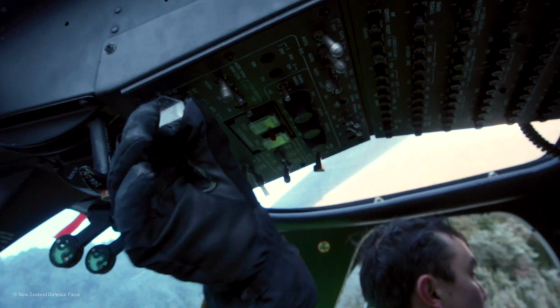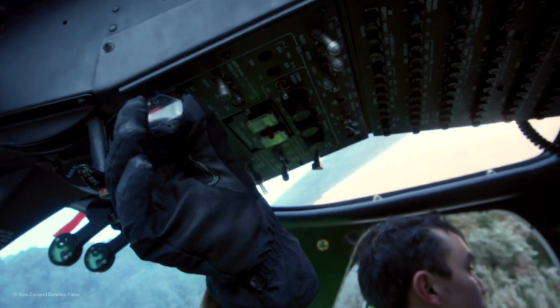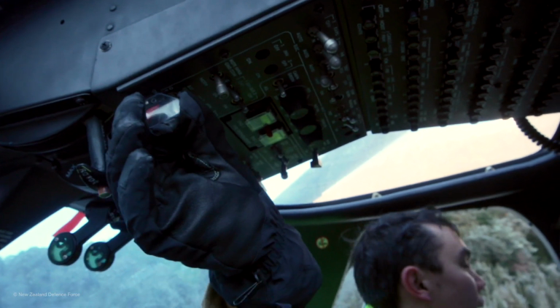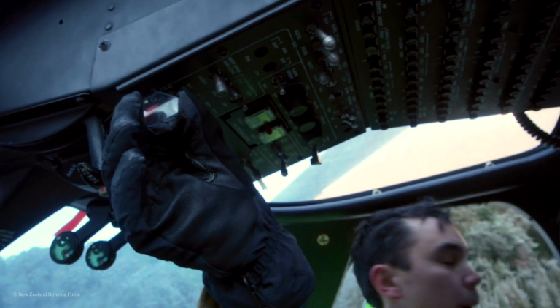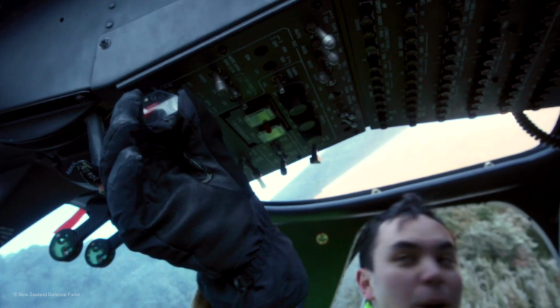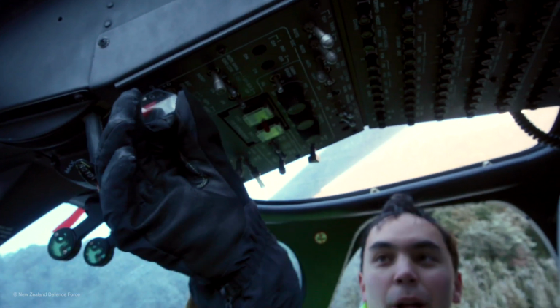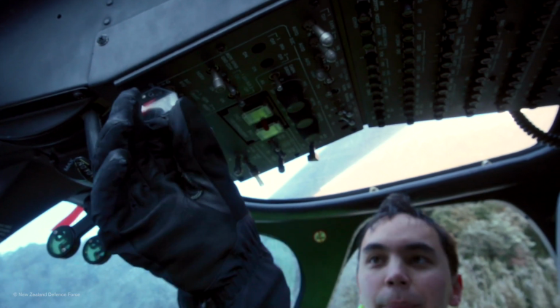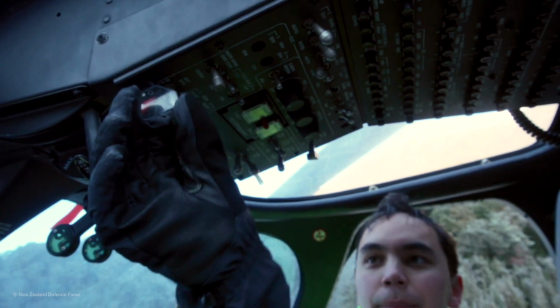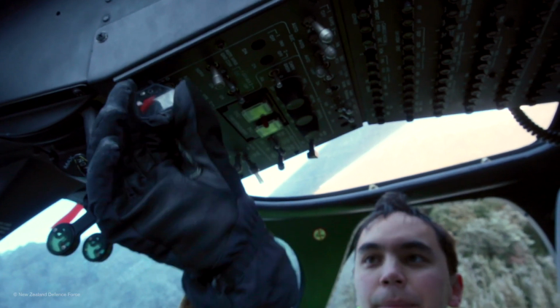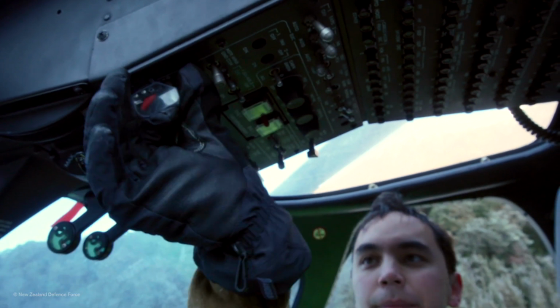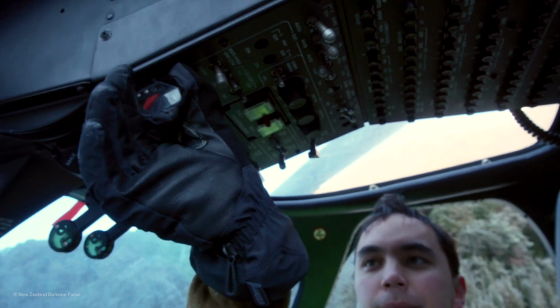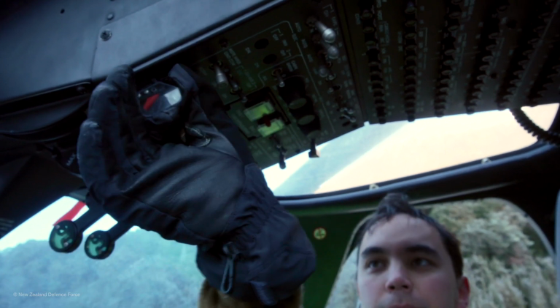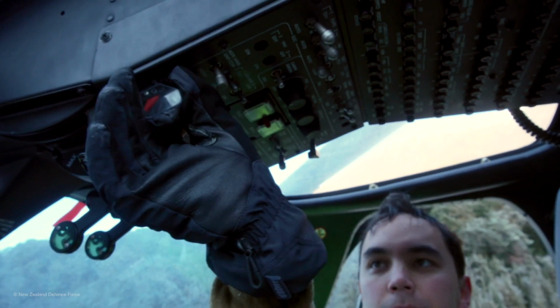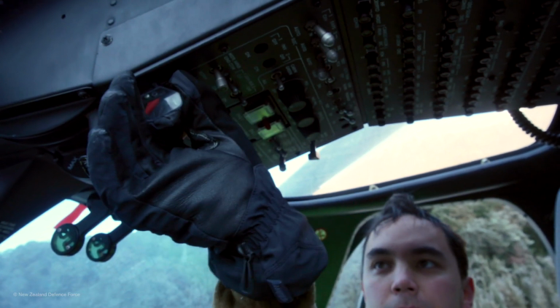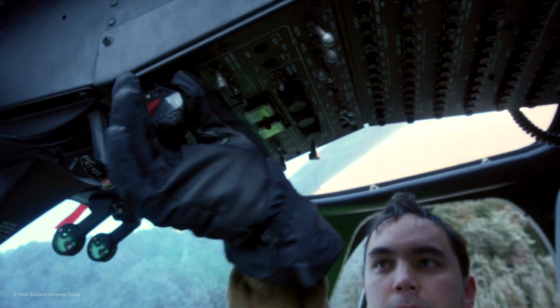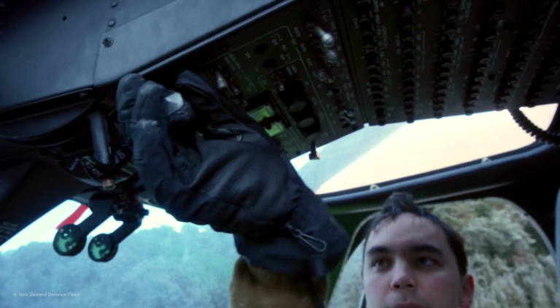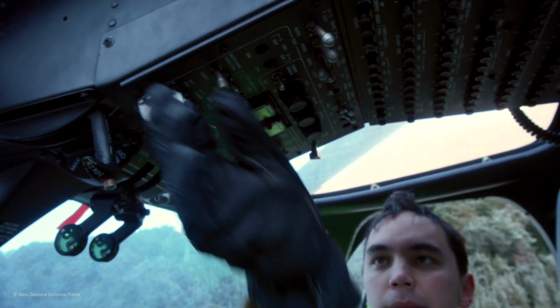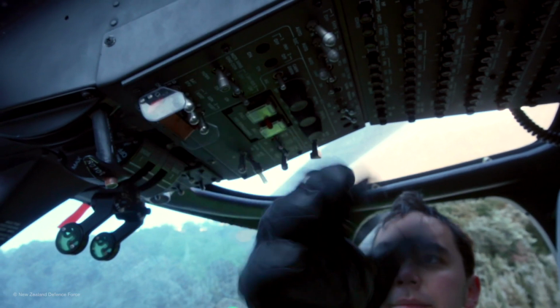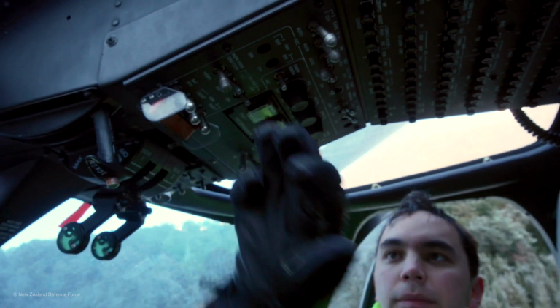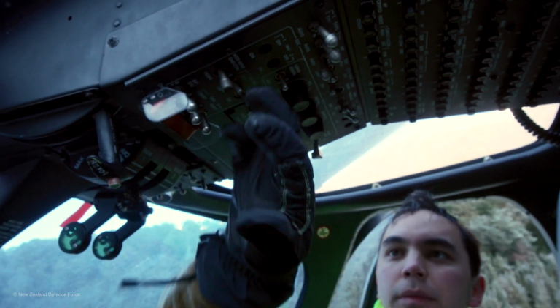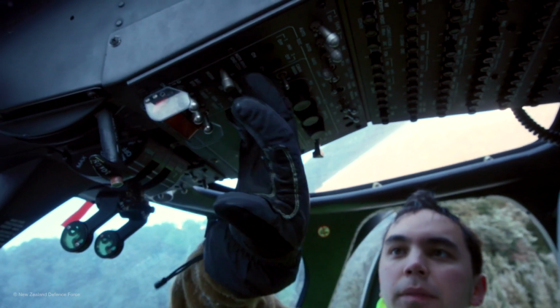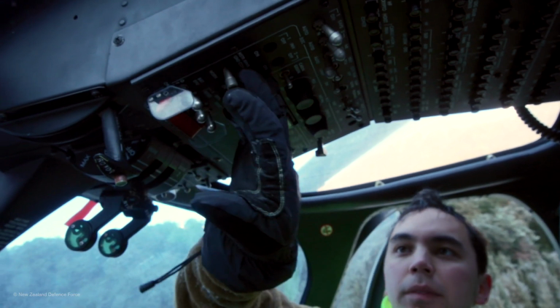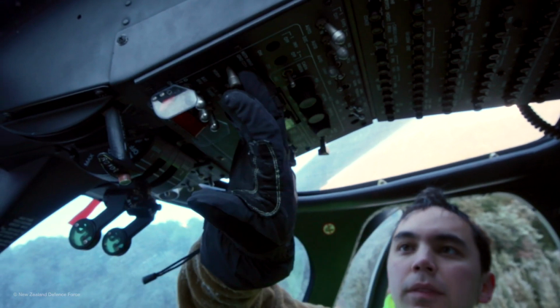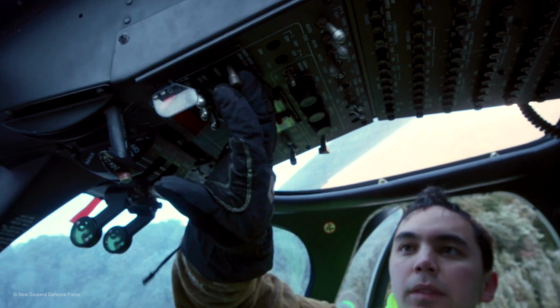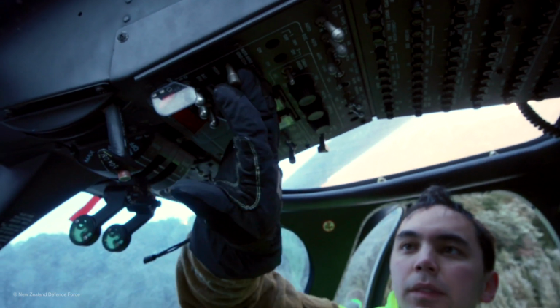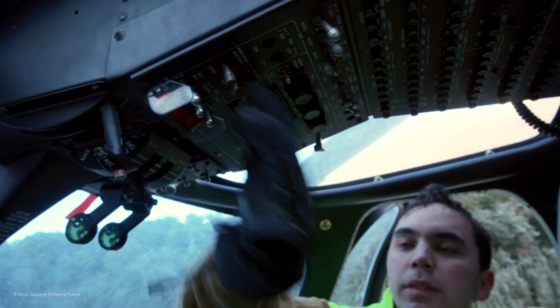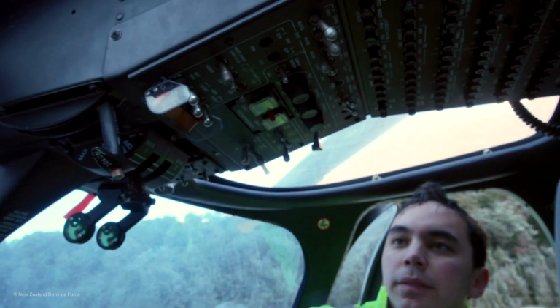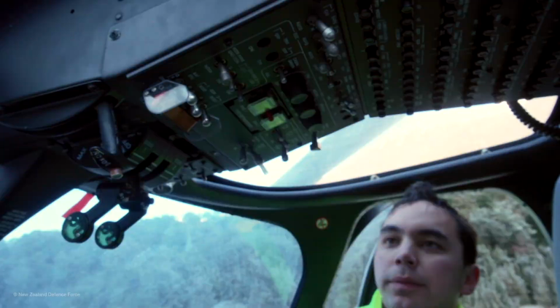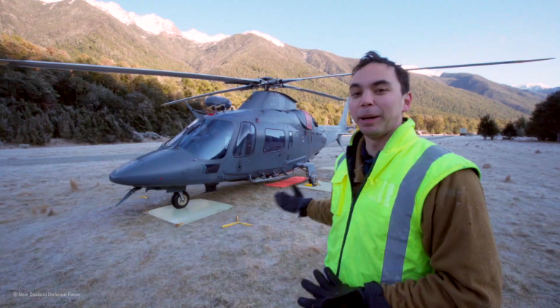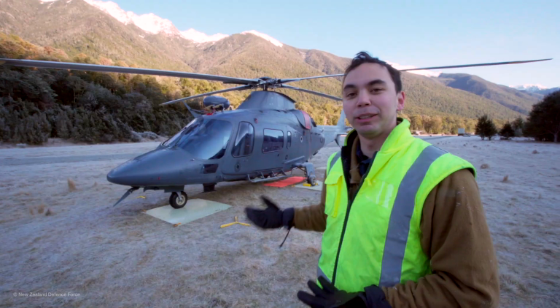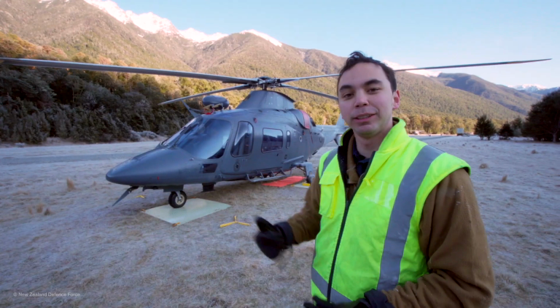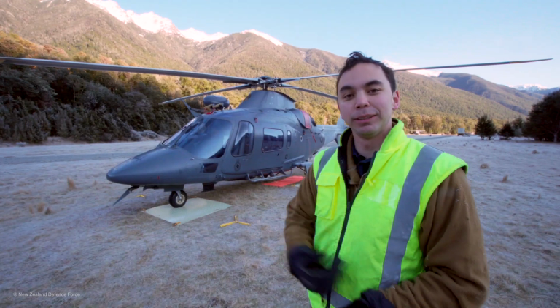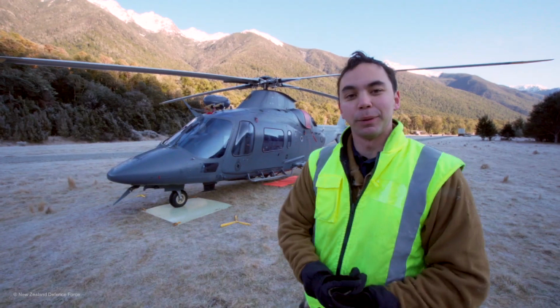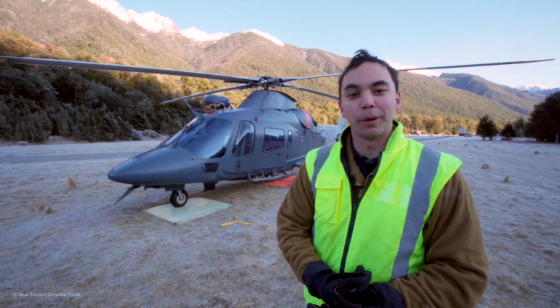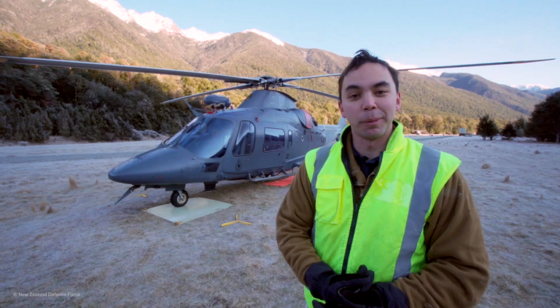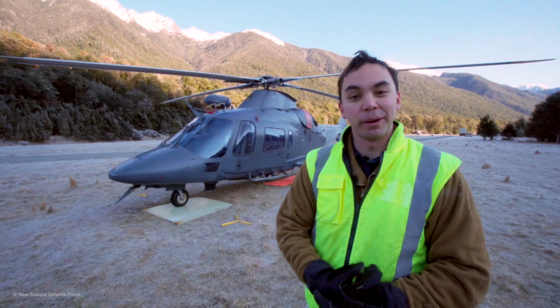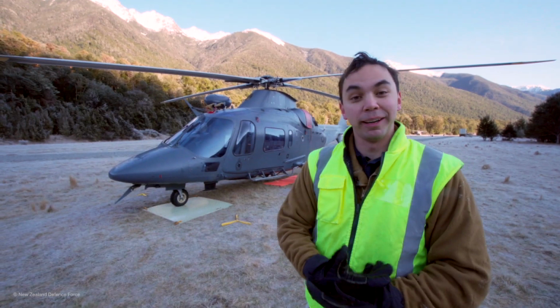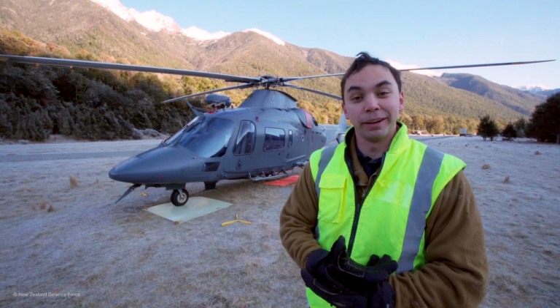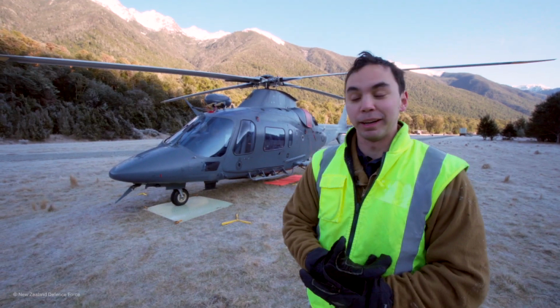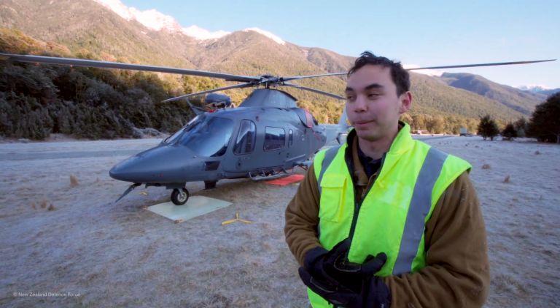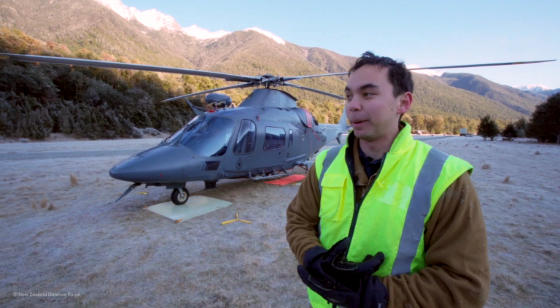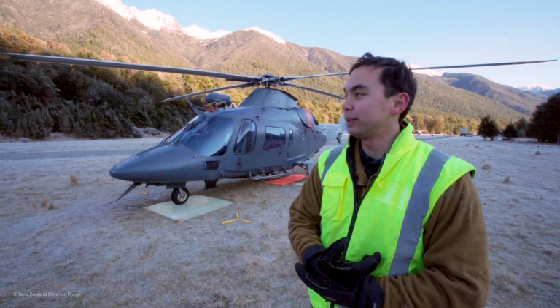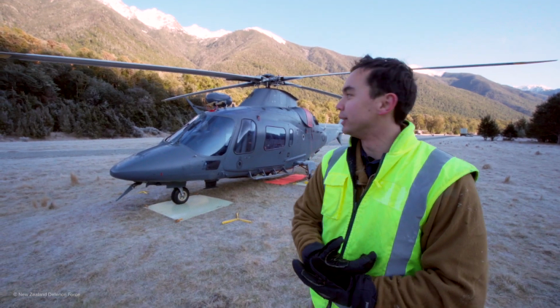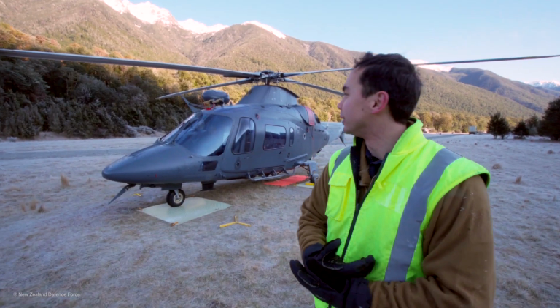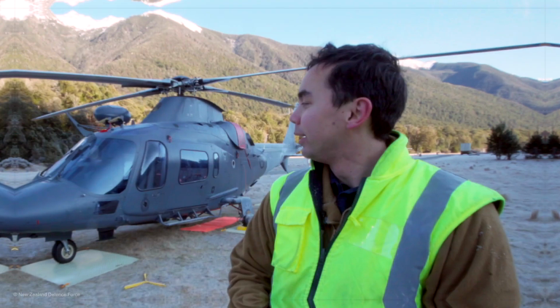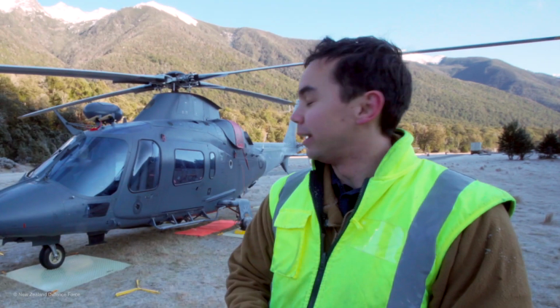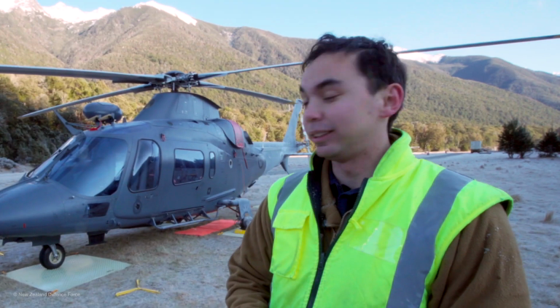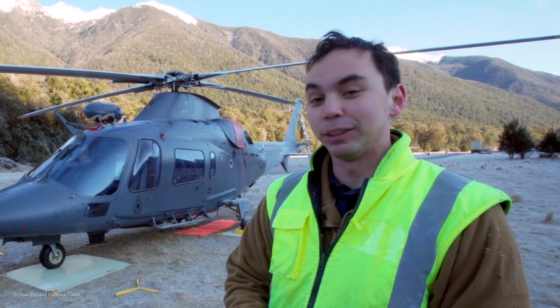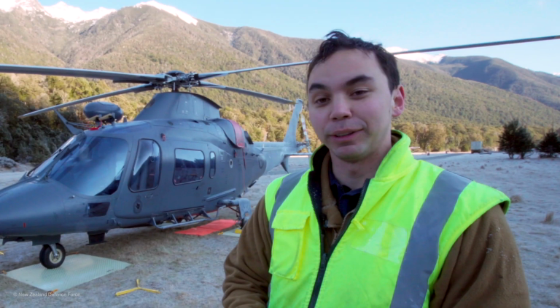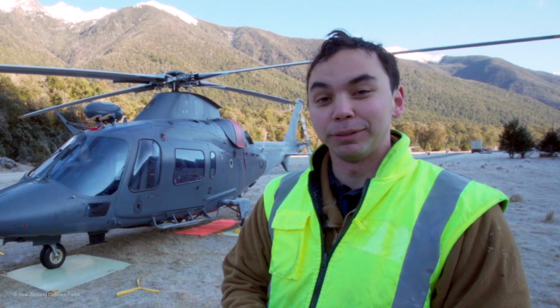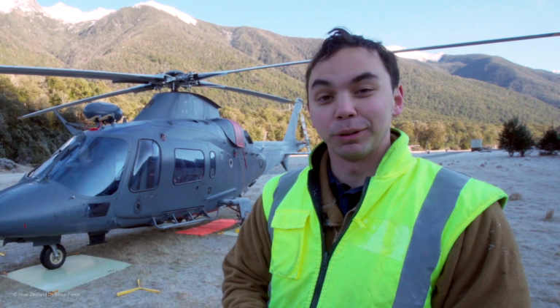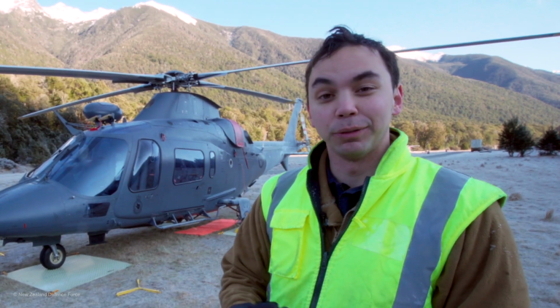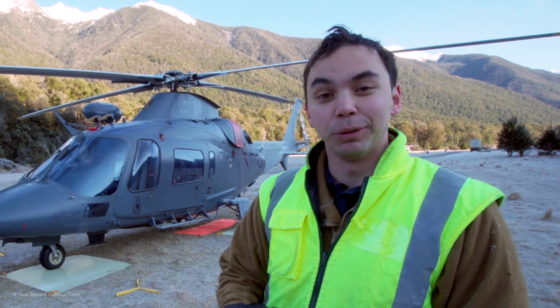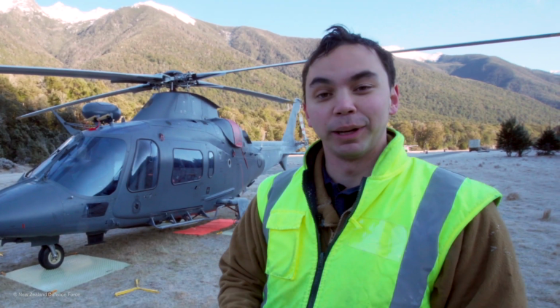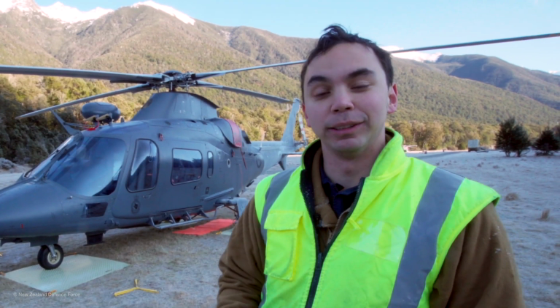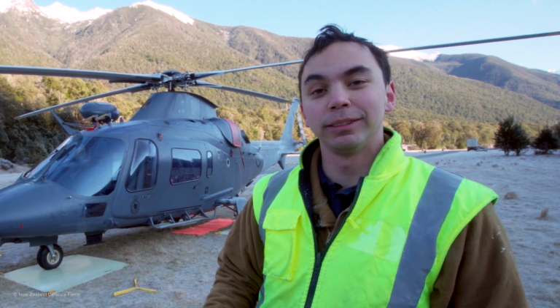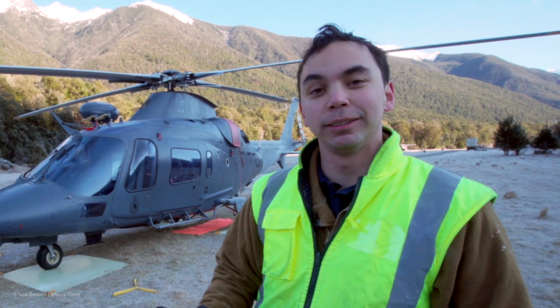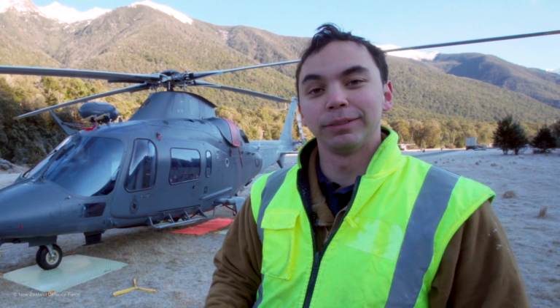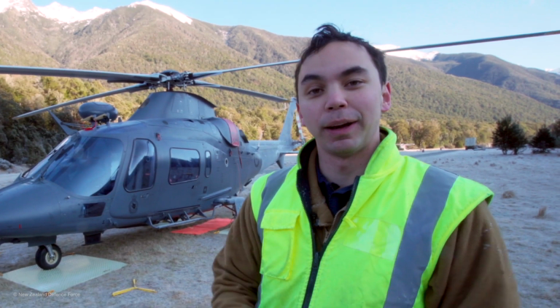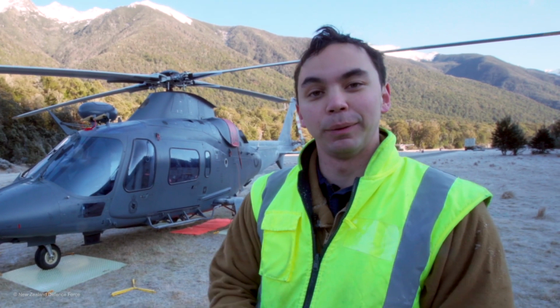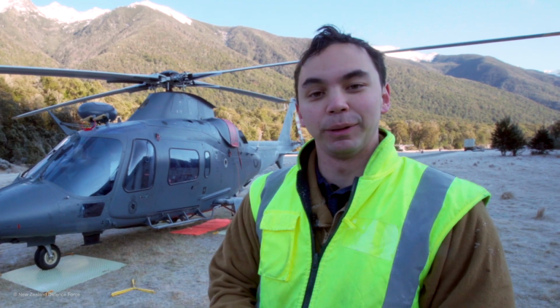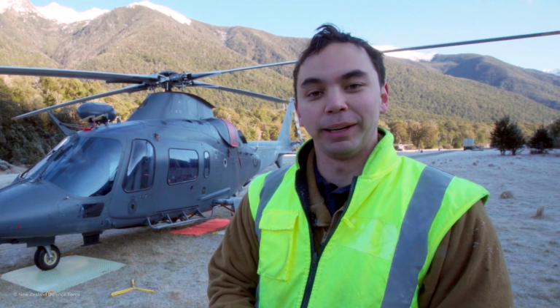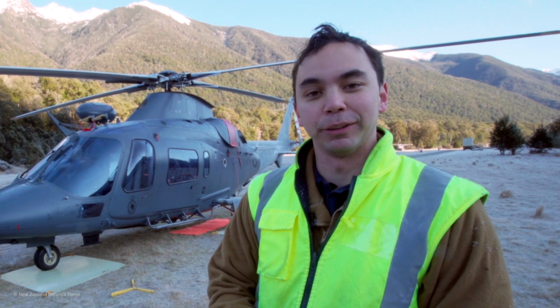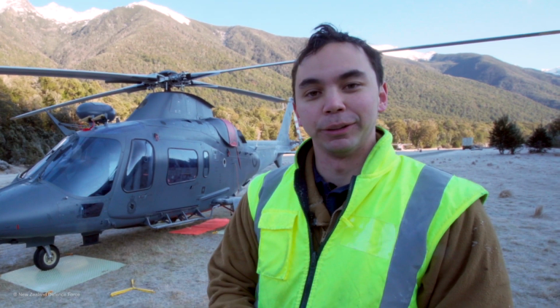Power coming on! Alright, so that's how we do a dispatch while operating here out of the mountains. Now she's ready for a full day's flying with the air crew.